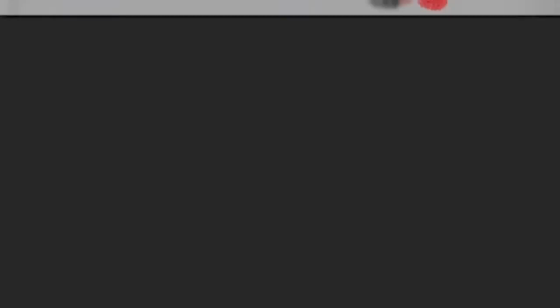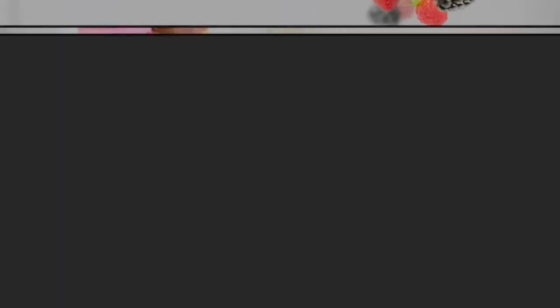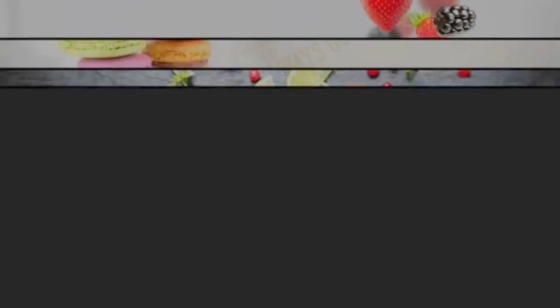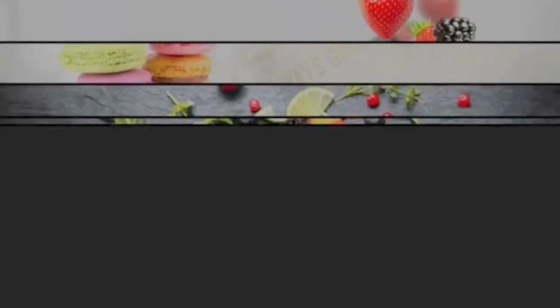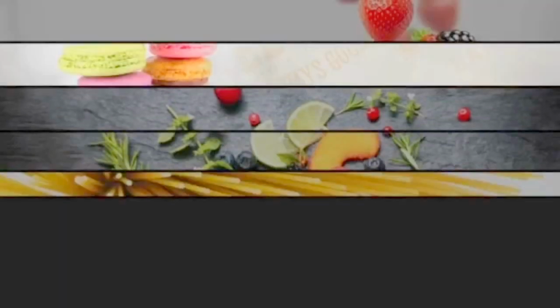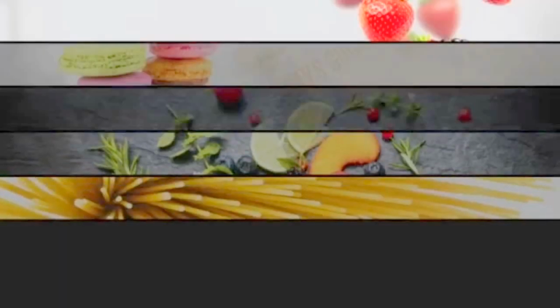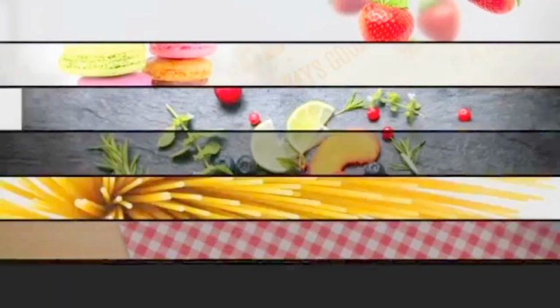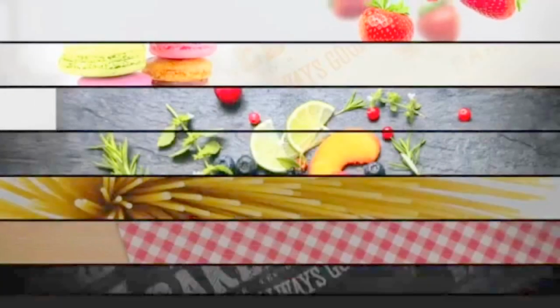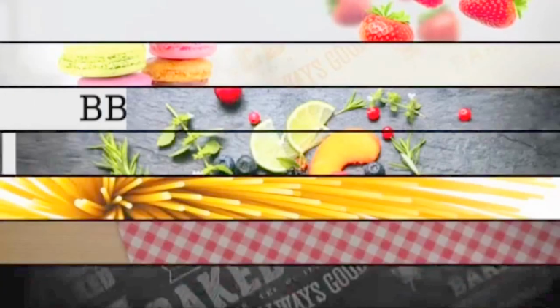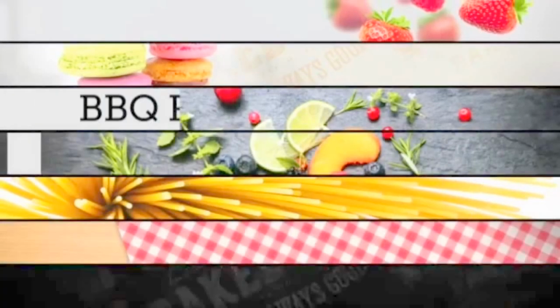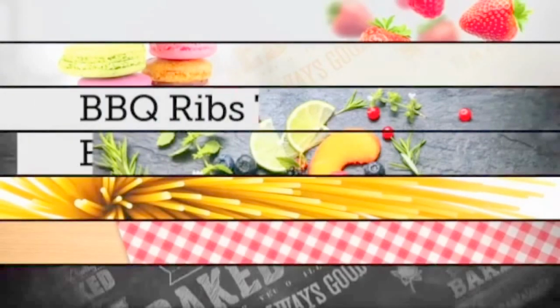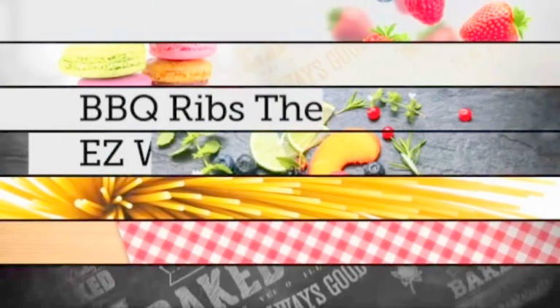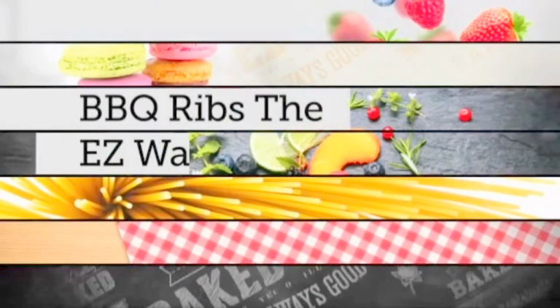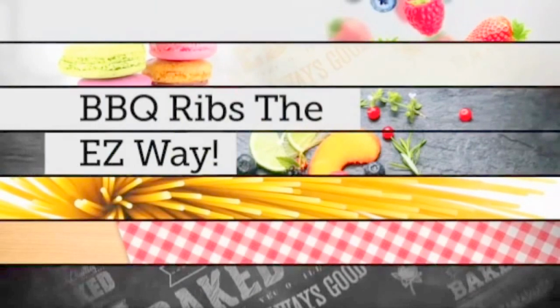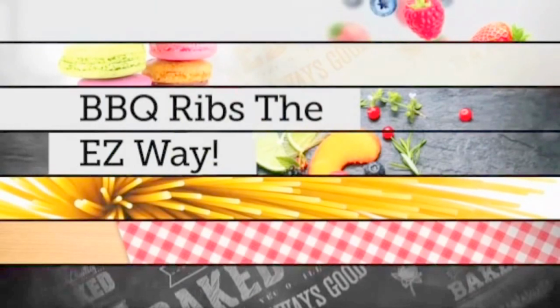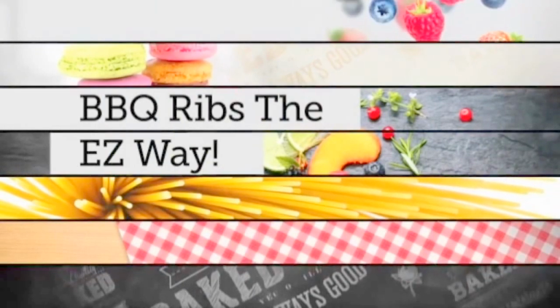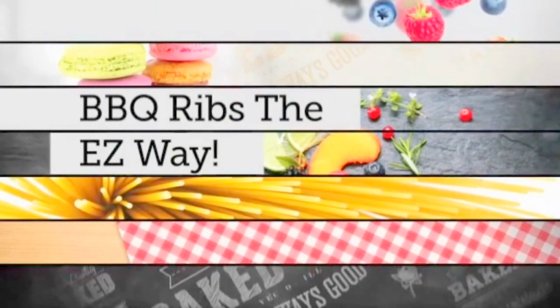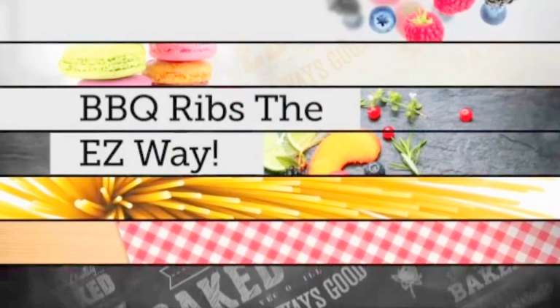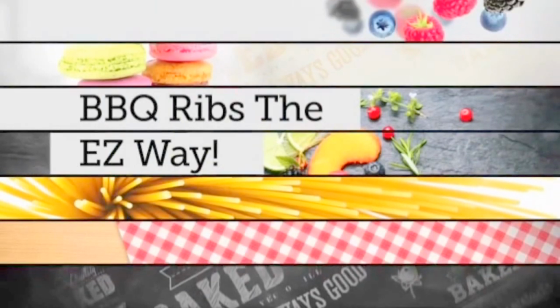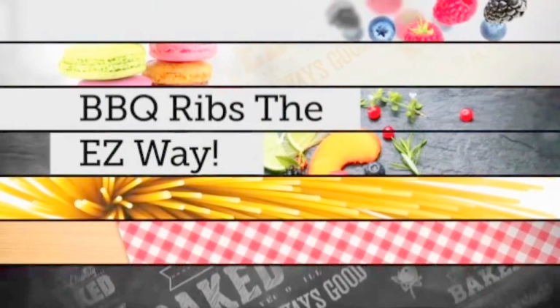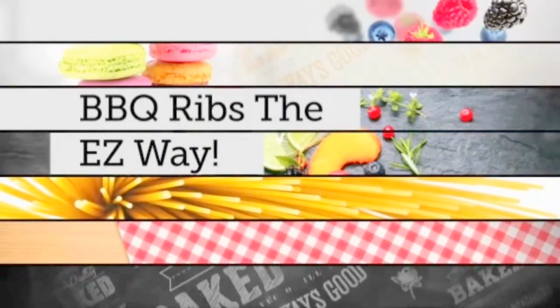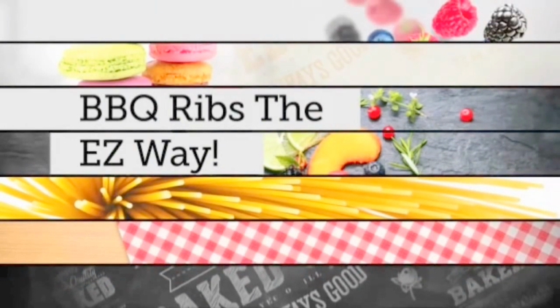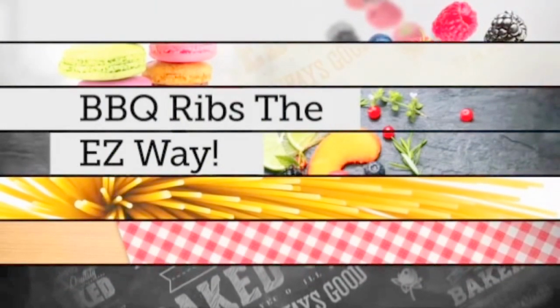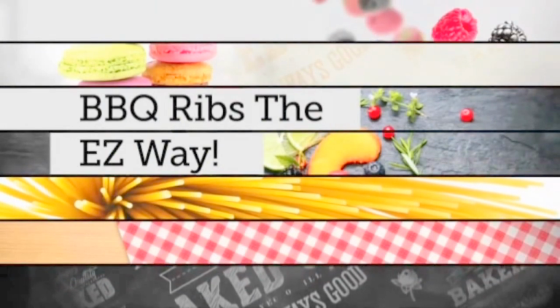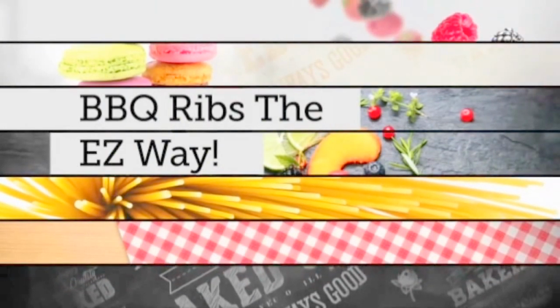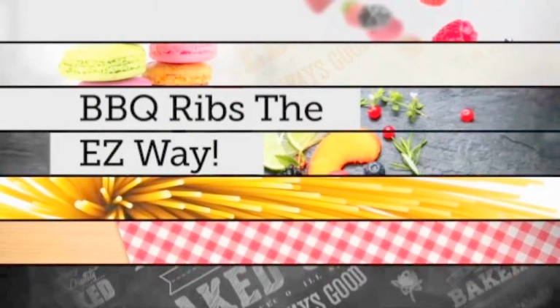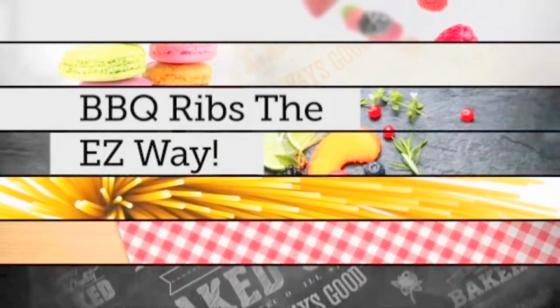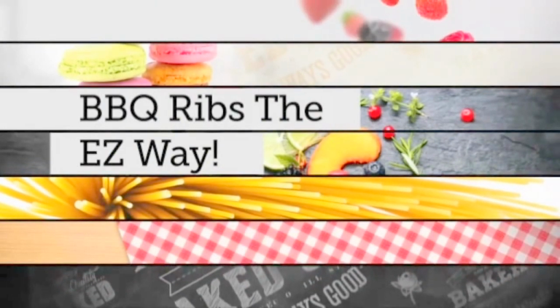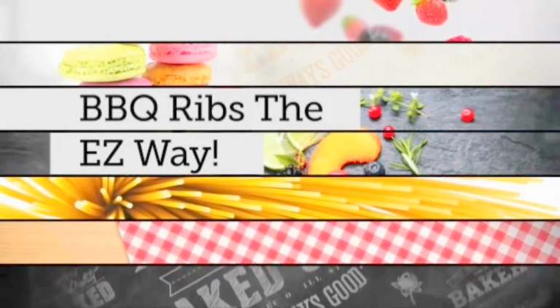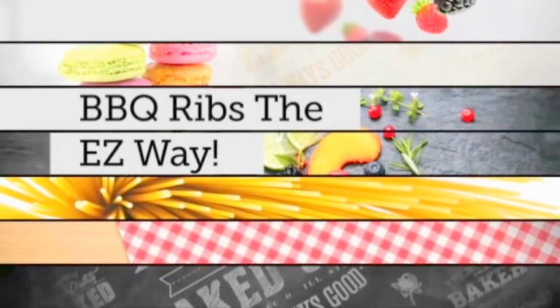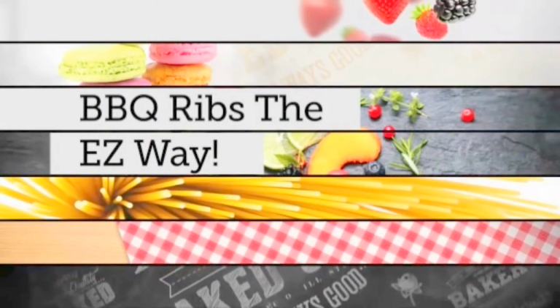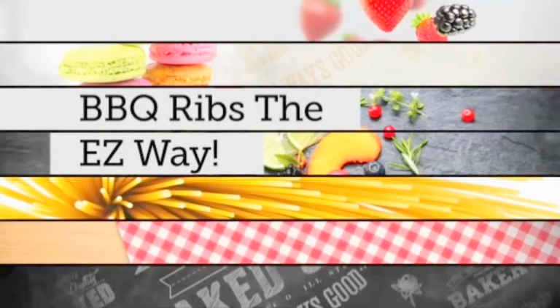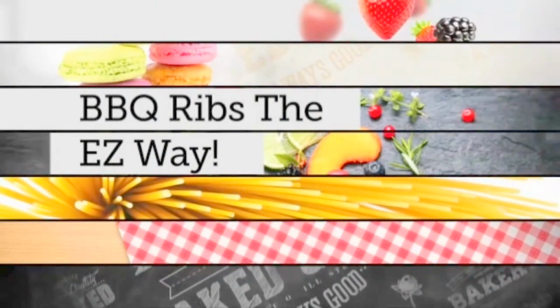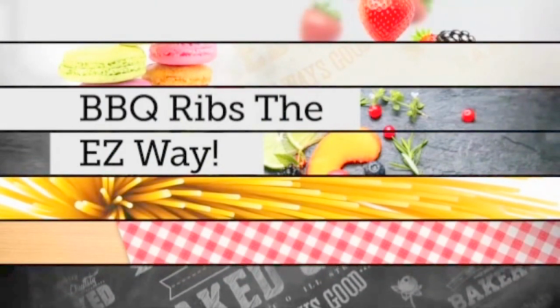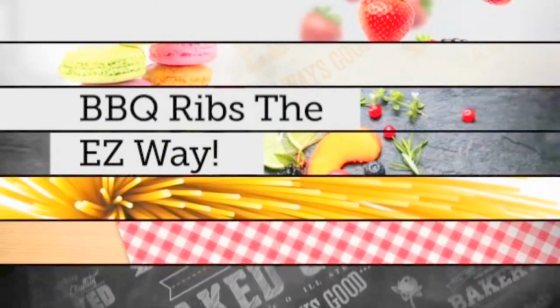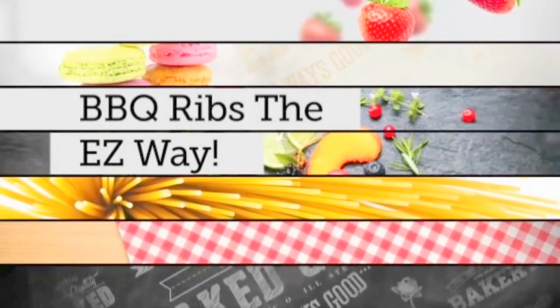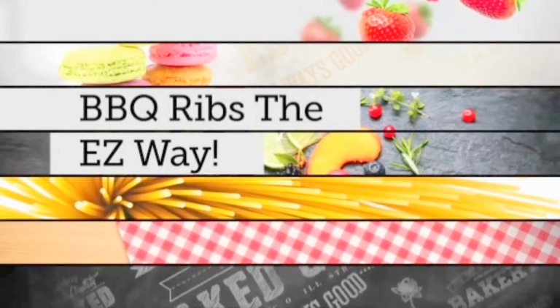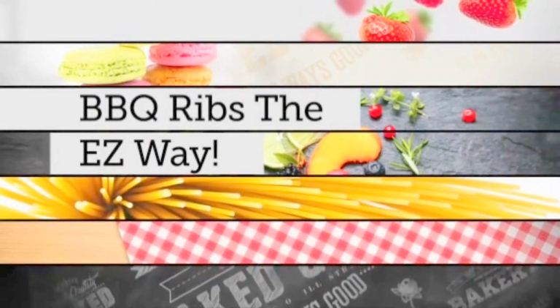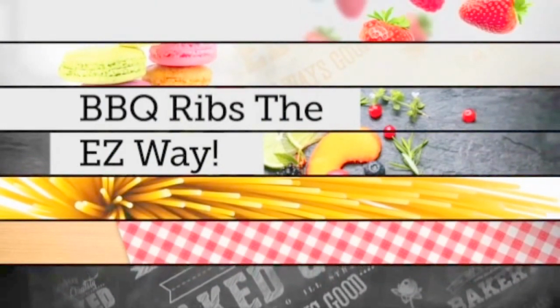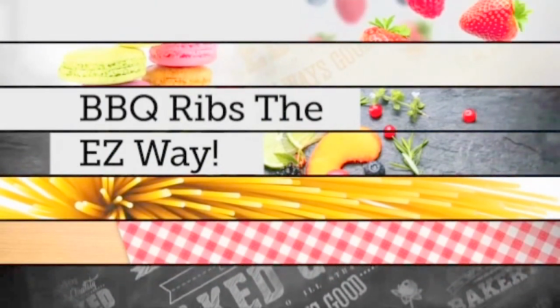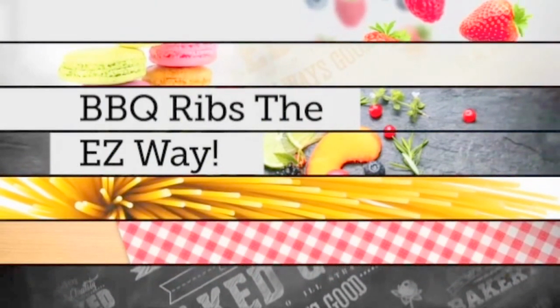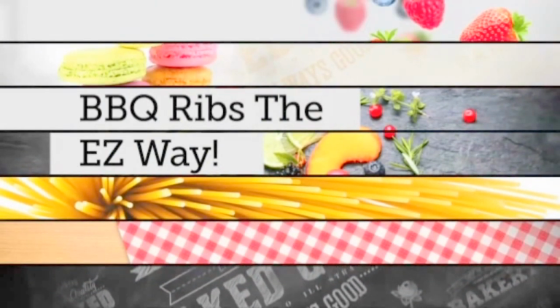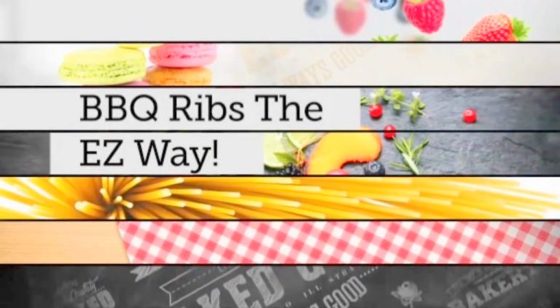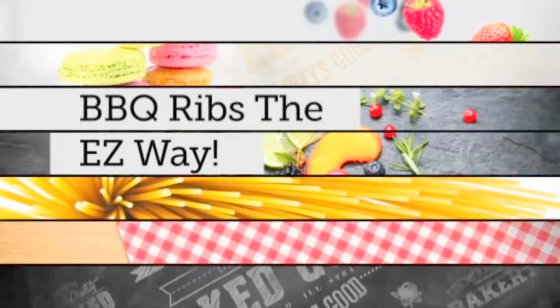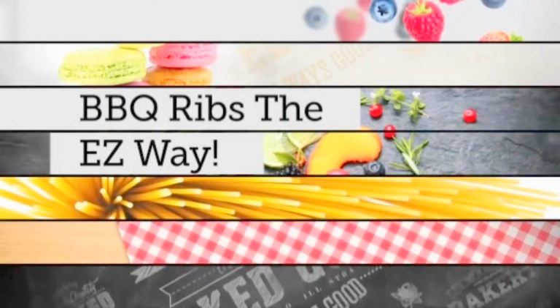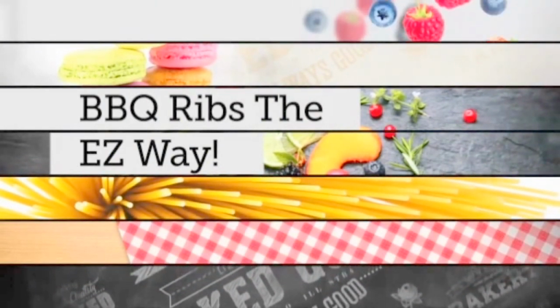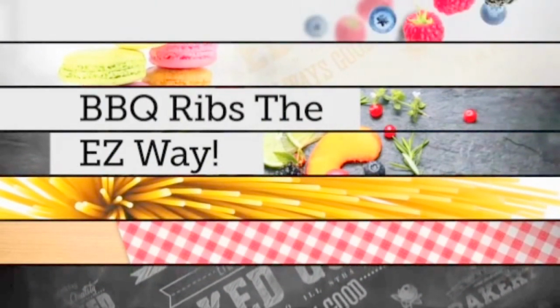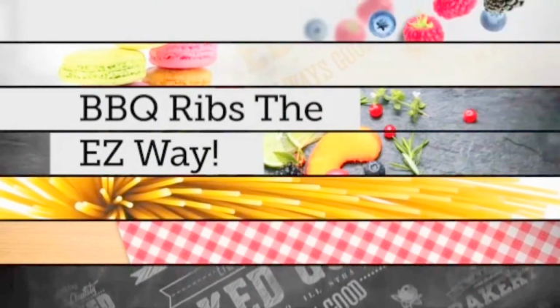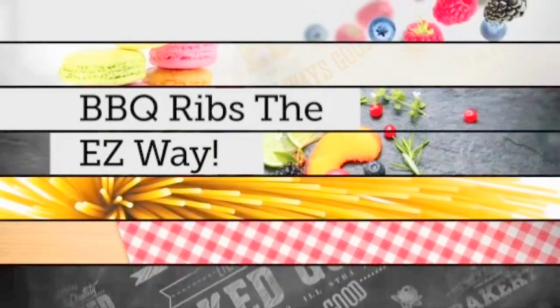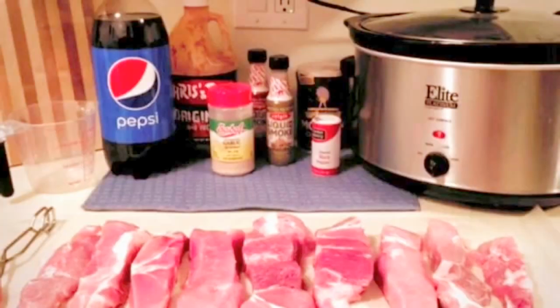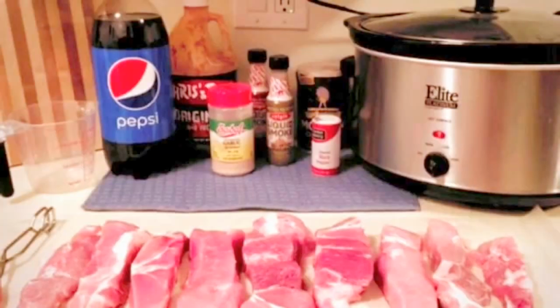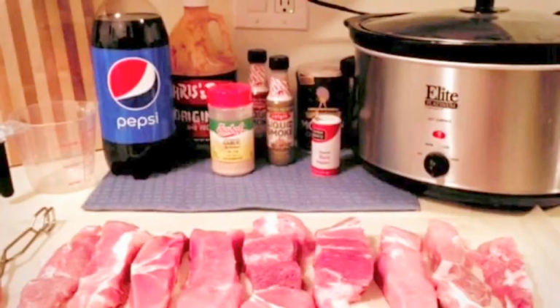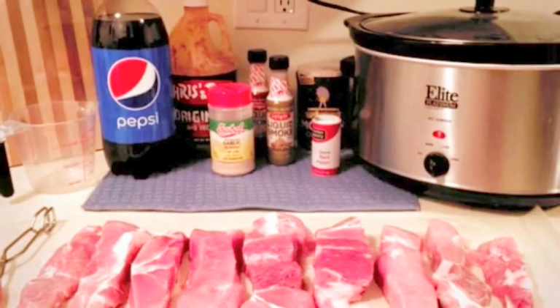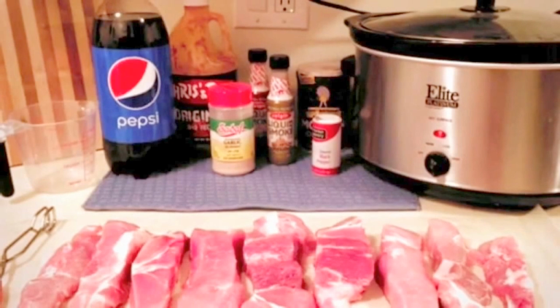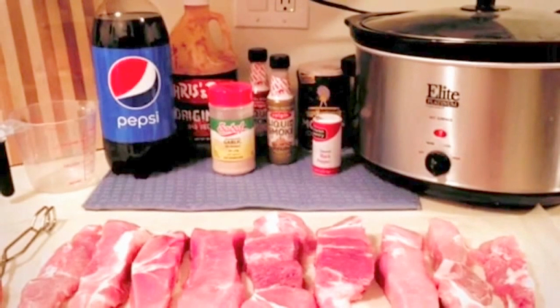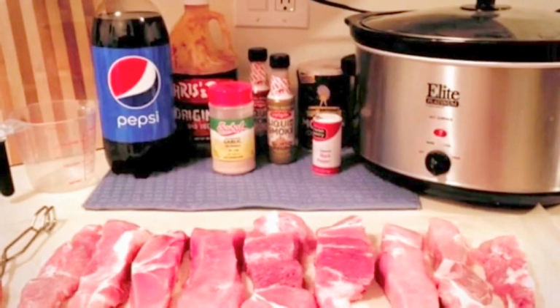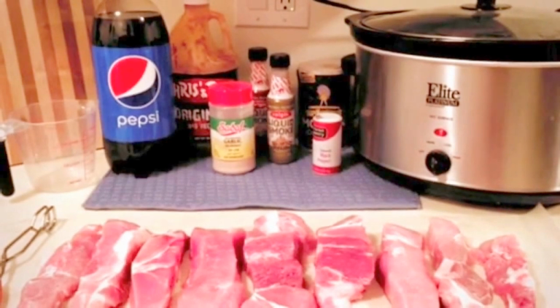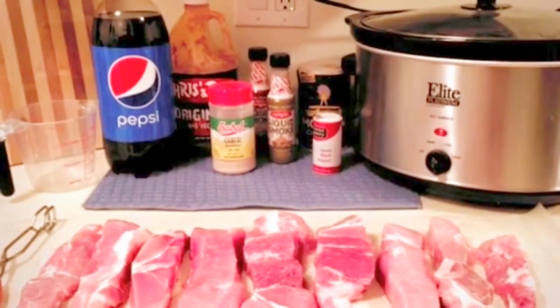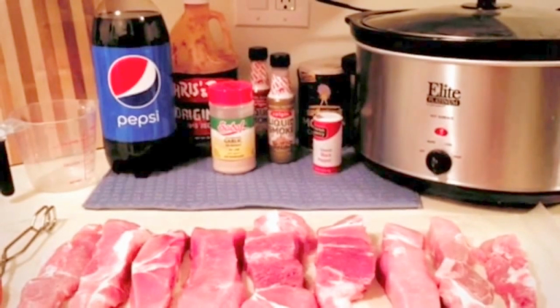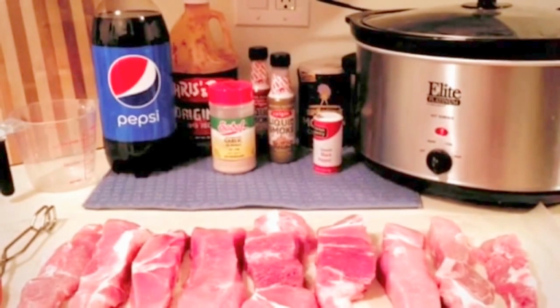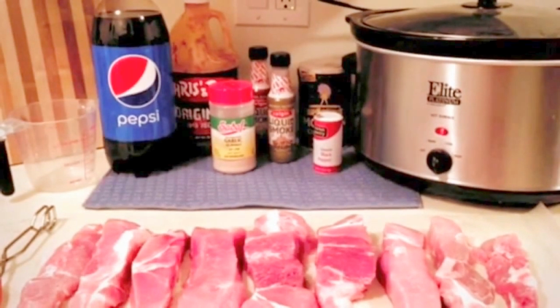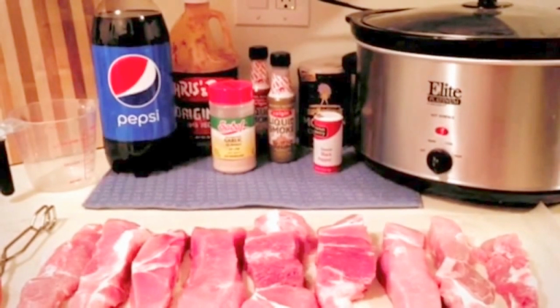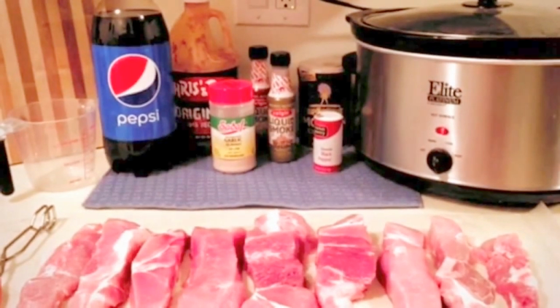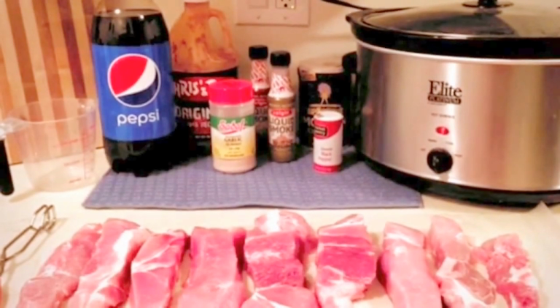Hey there! This recipe is super easy, believe me. You can read the detailed steps in the comments below.